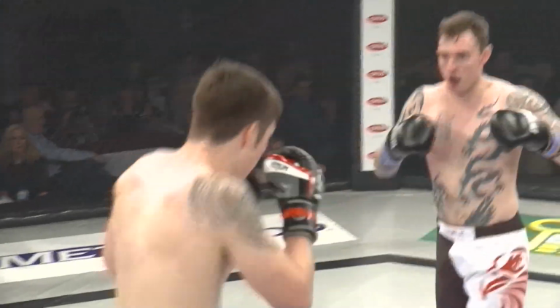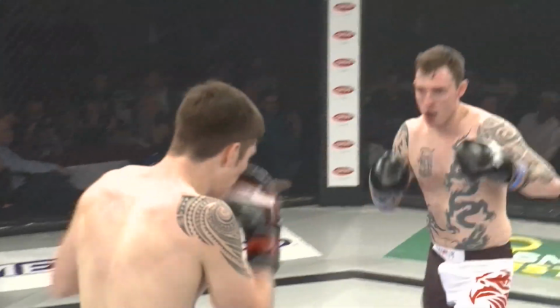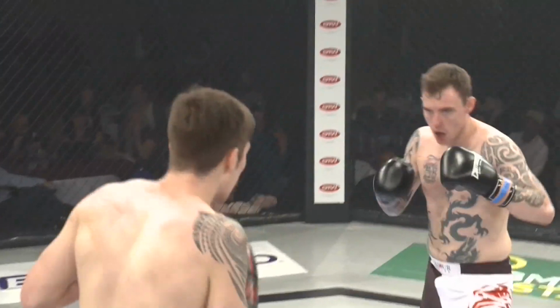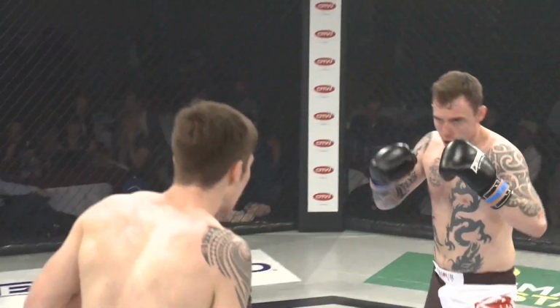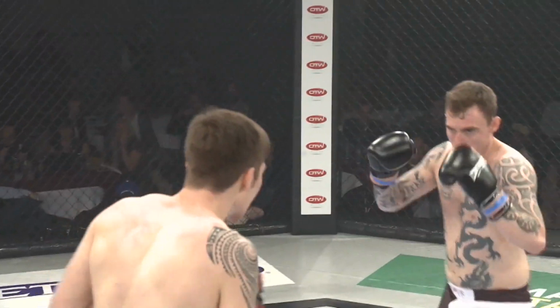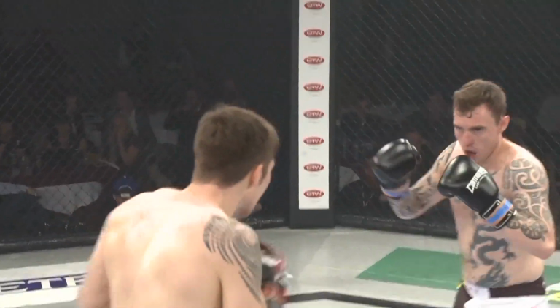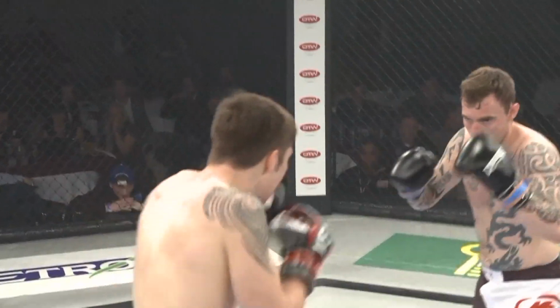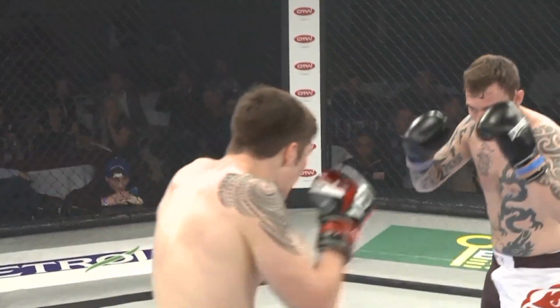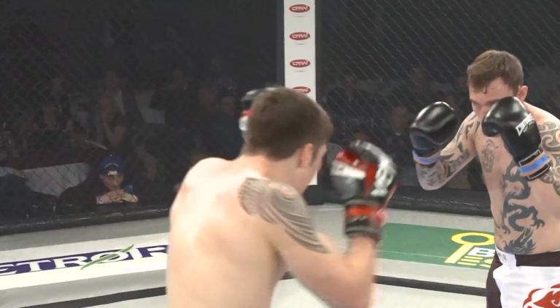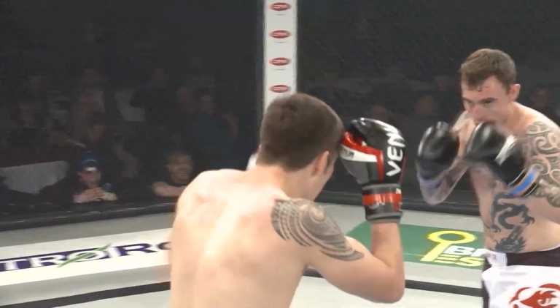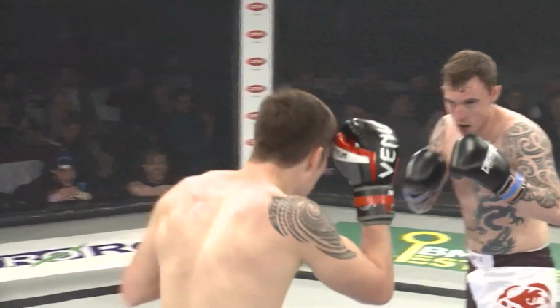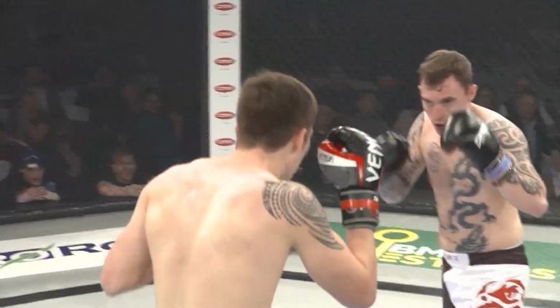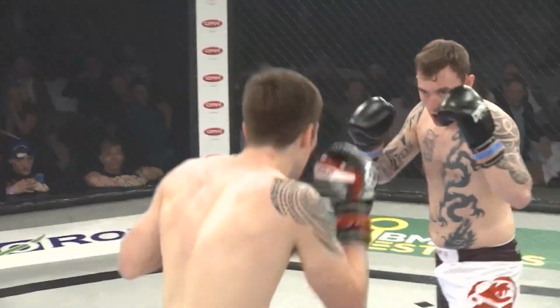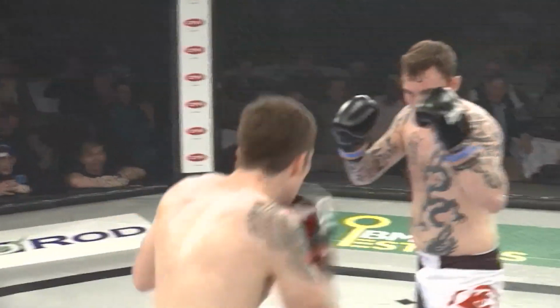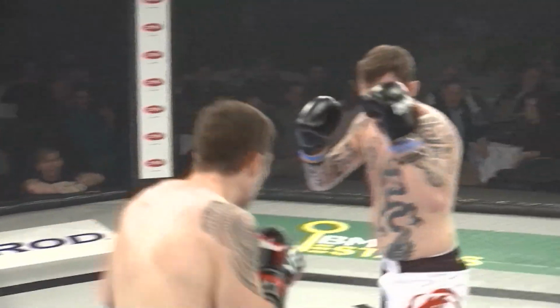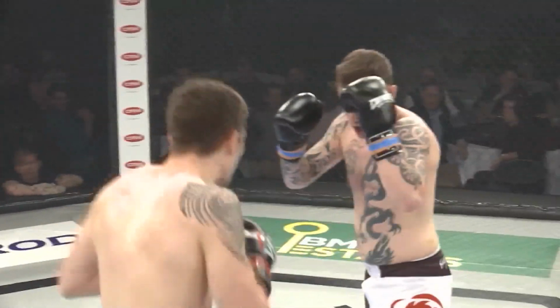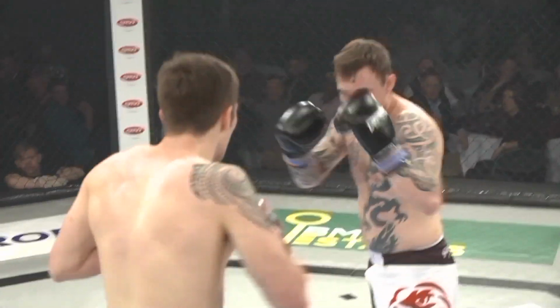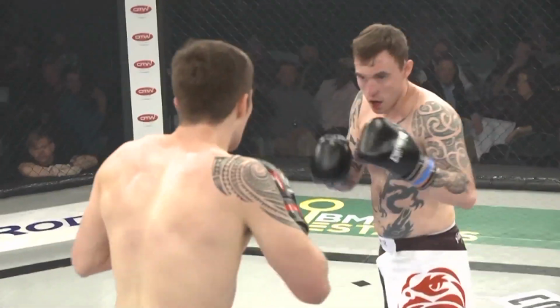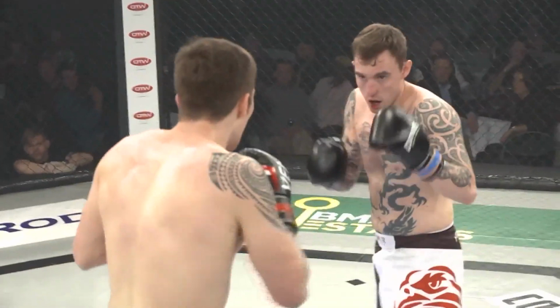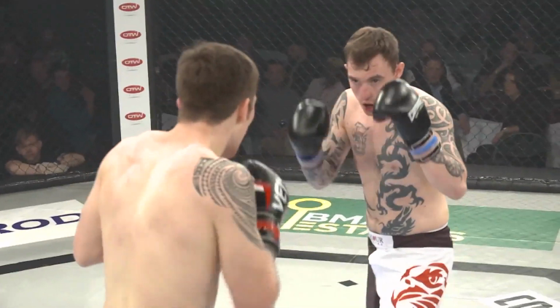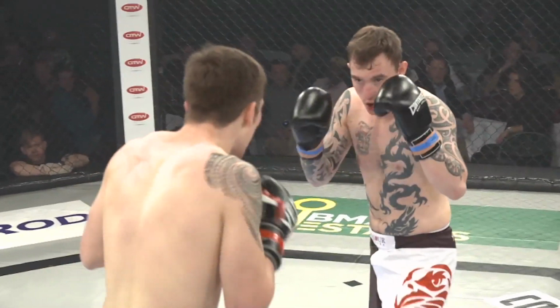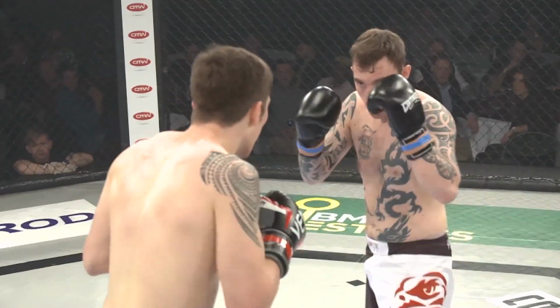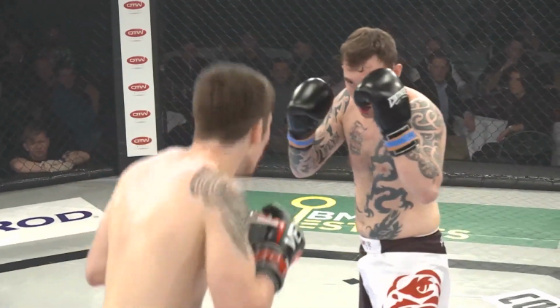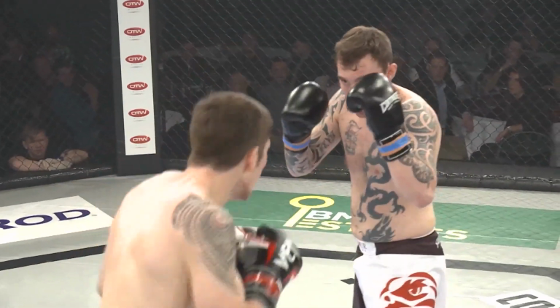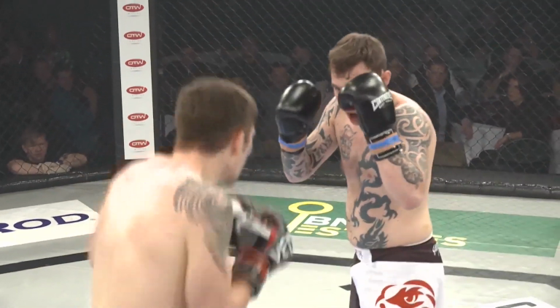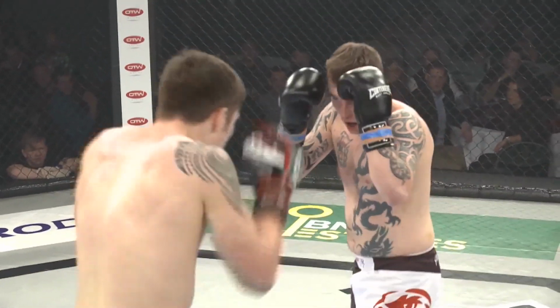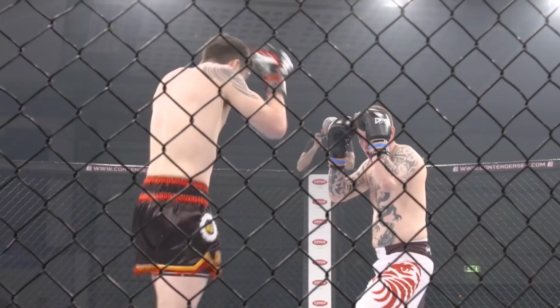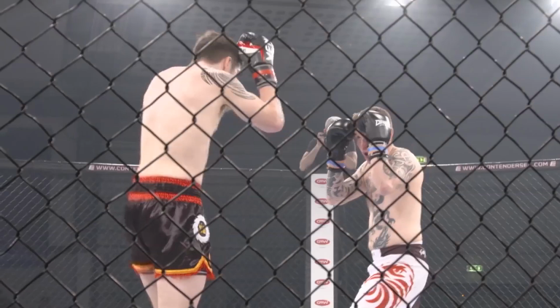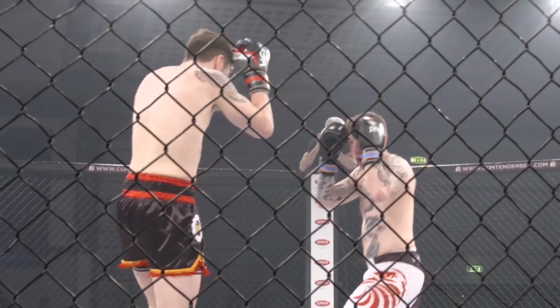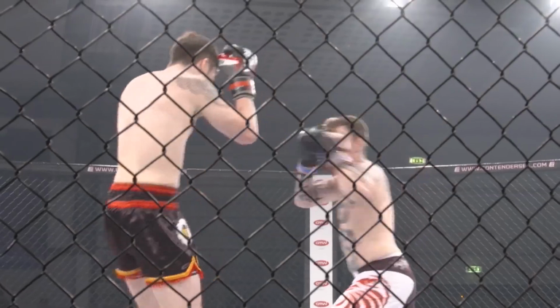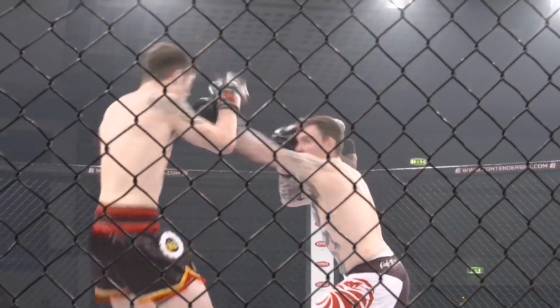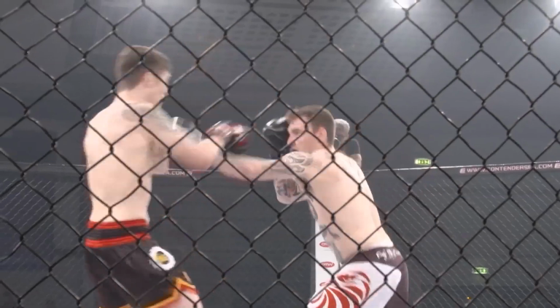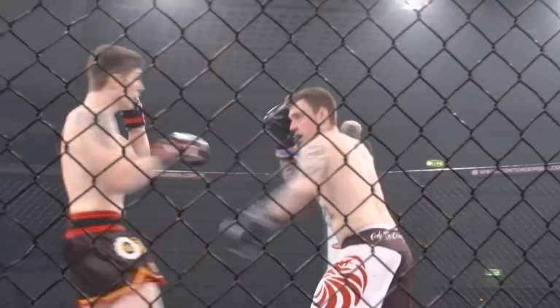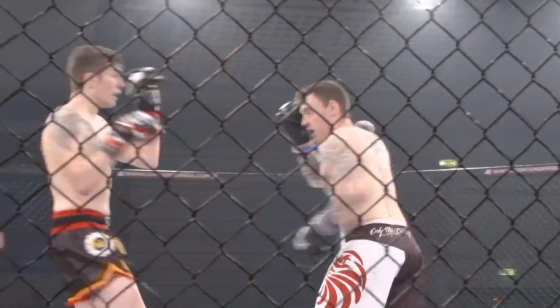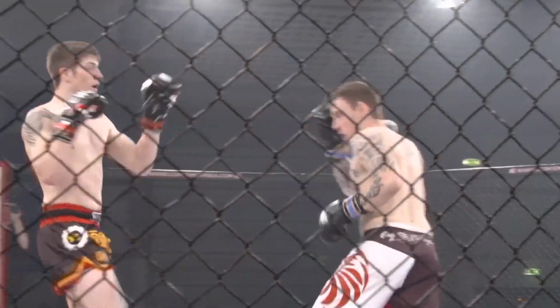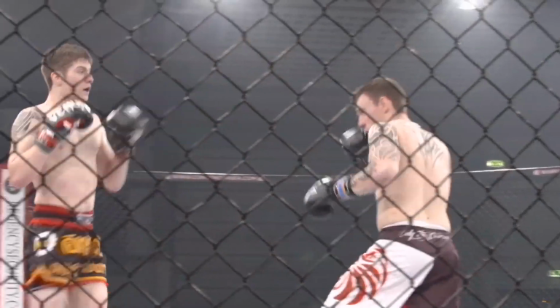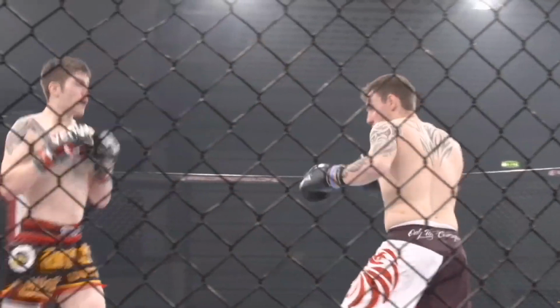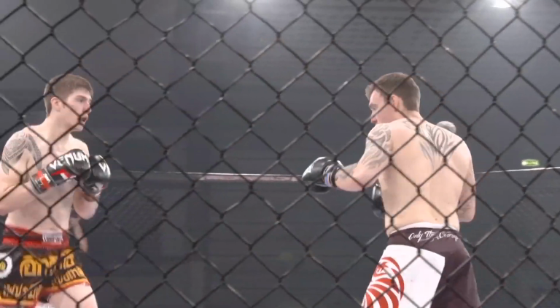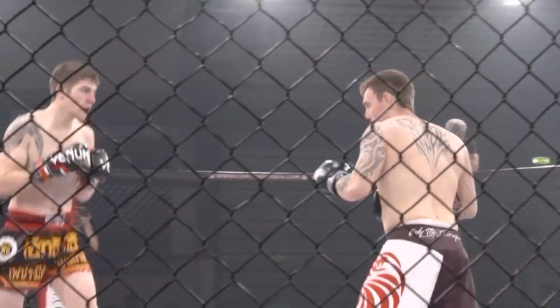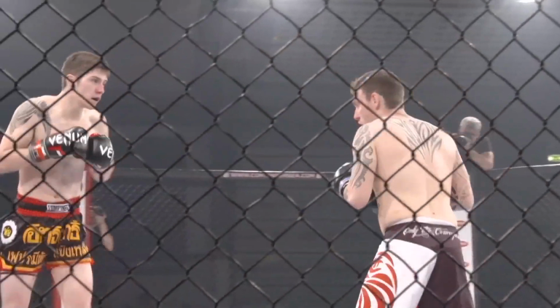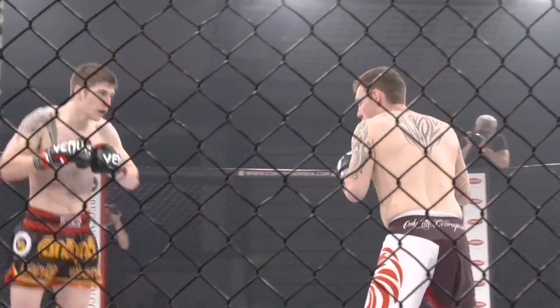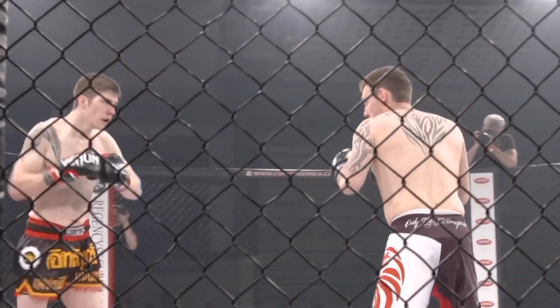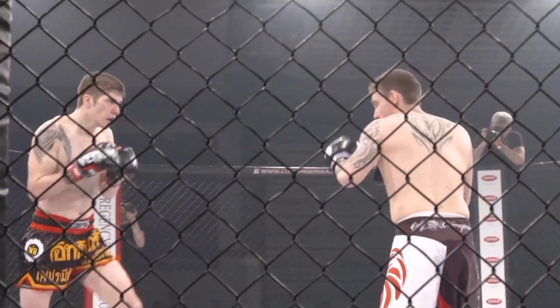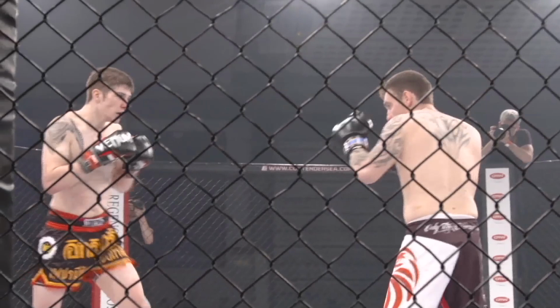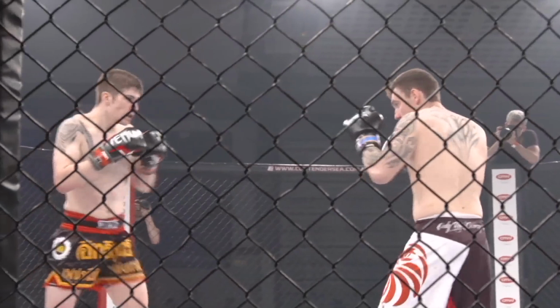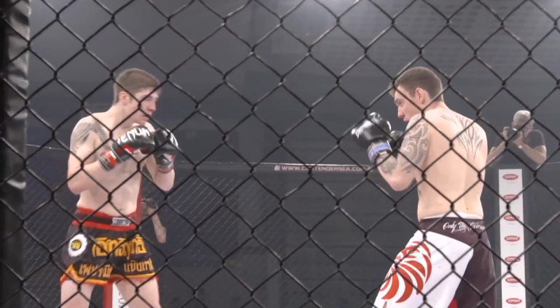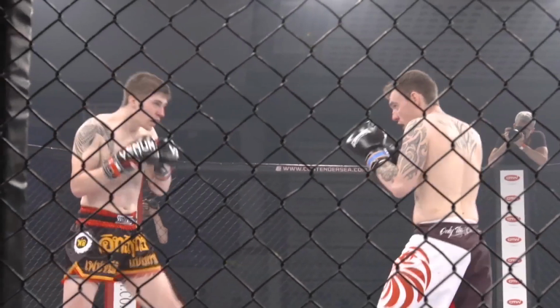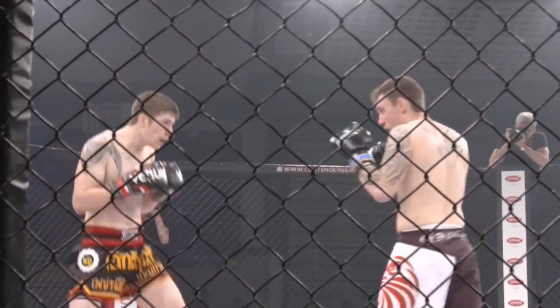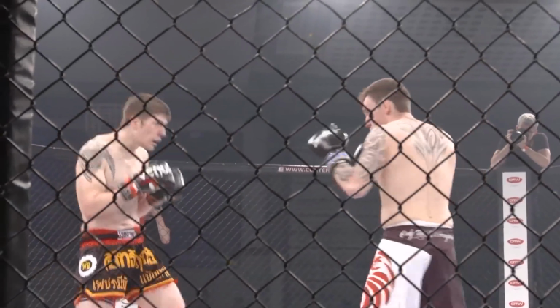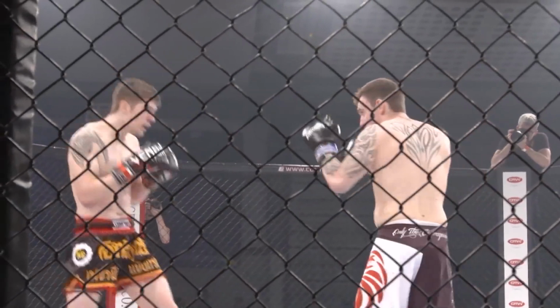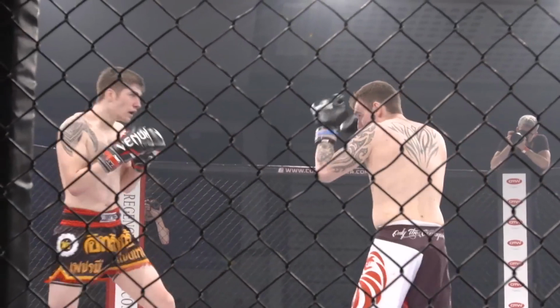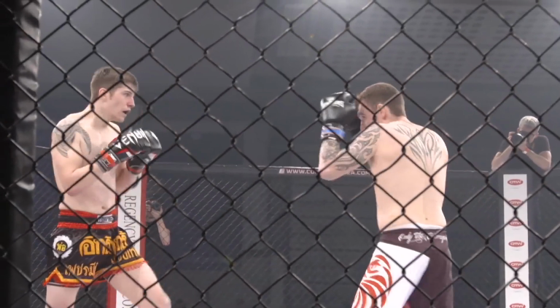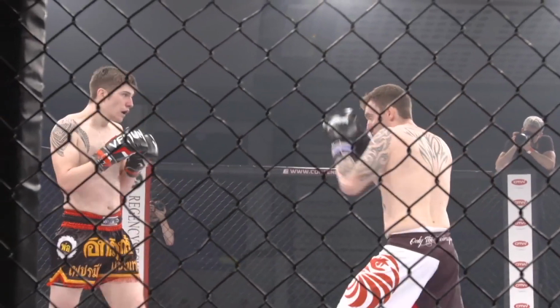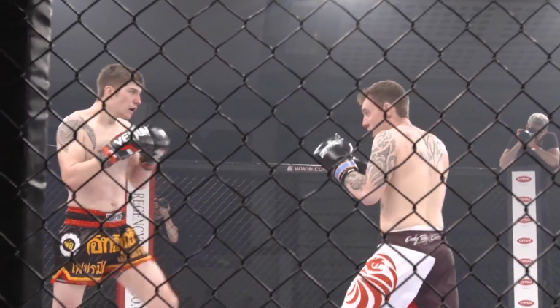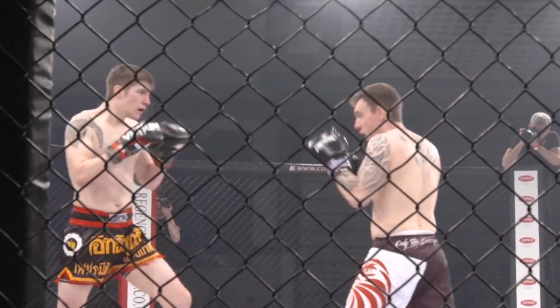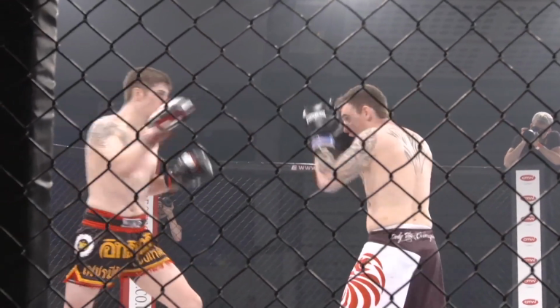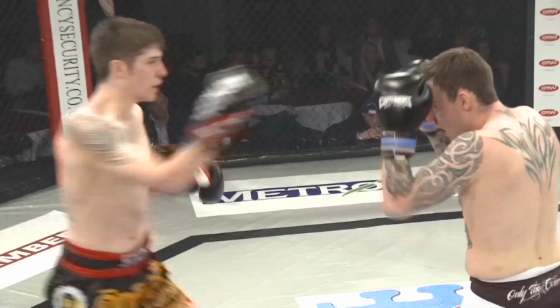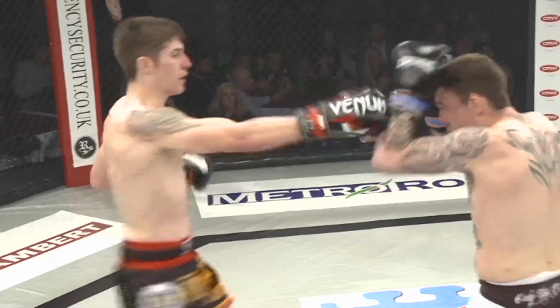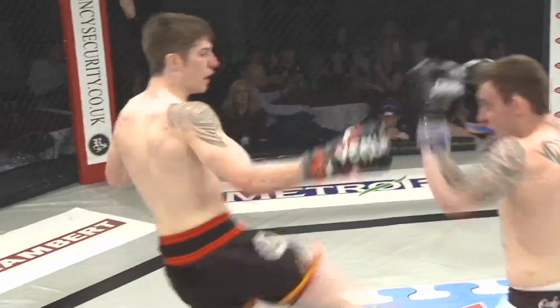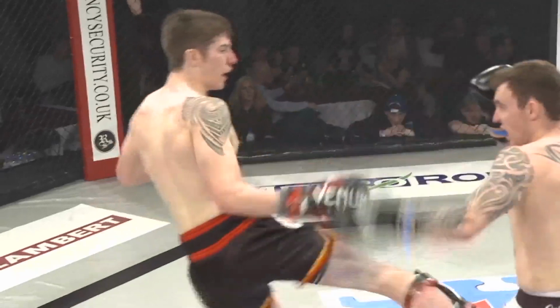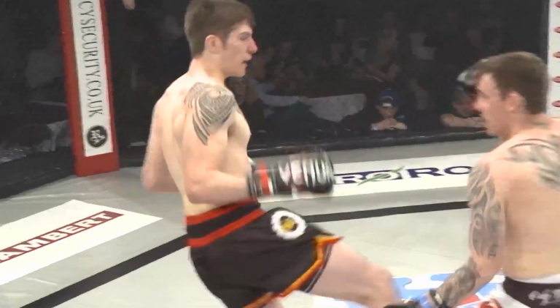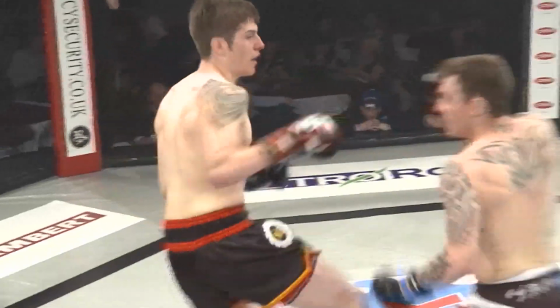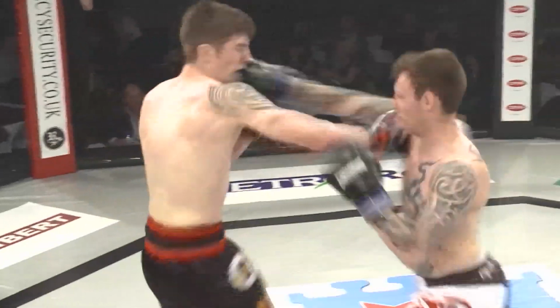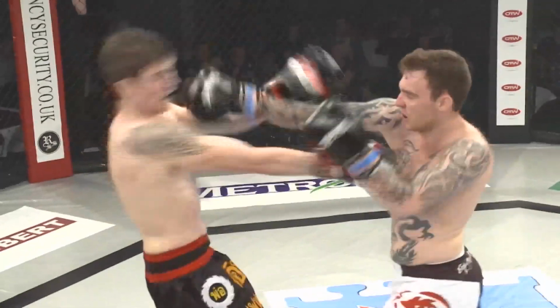Nice catch — he caught that kick and threw a strike straight after. That's Muay Thai boxing 101.